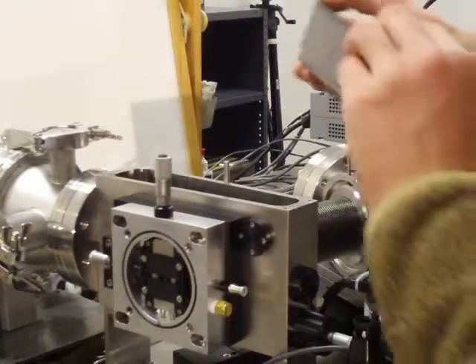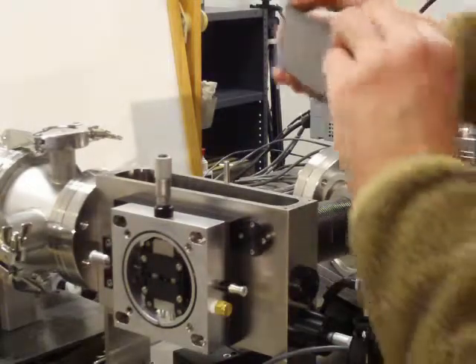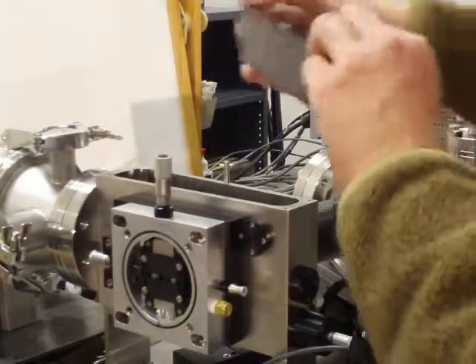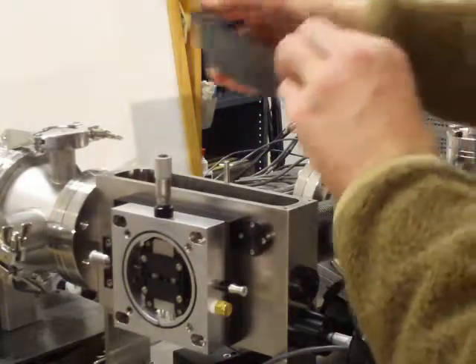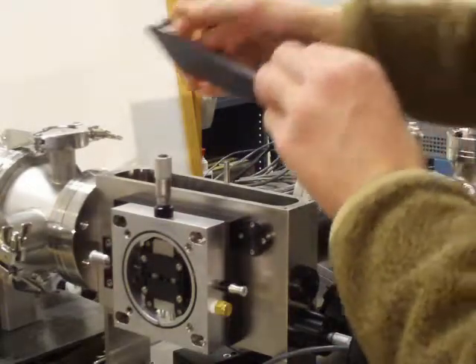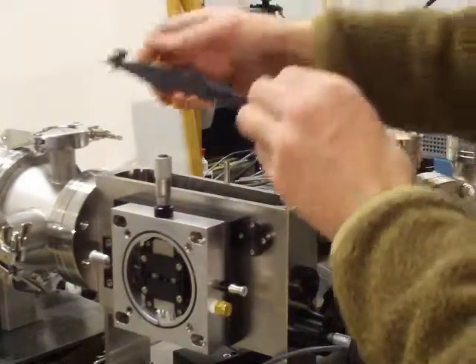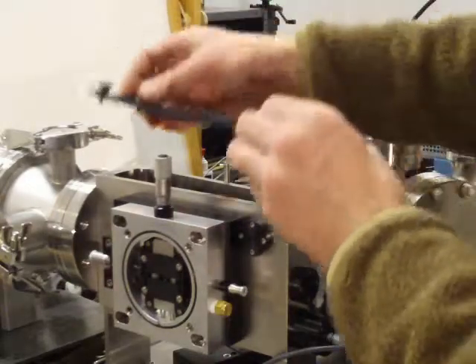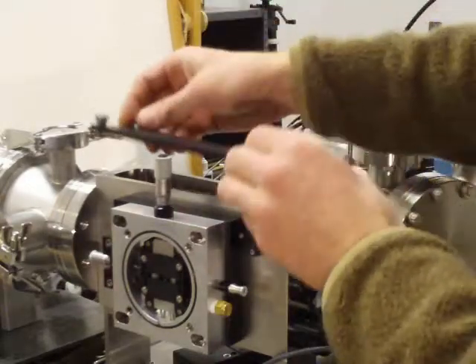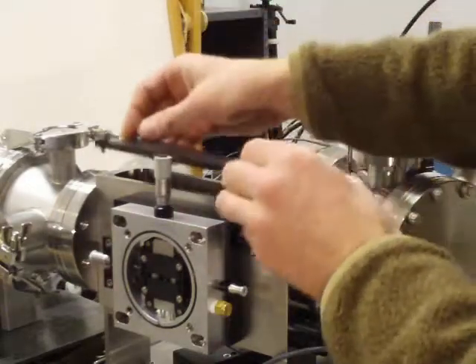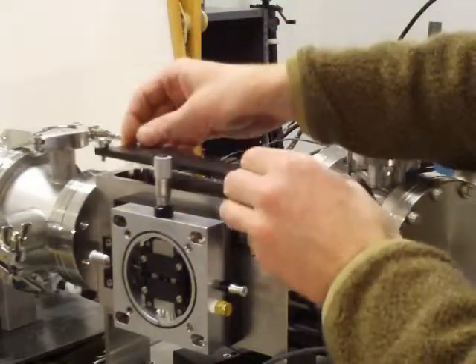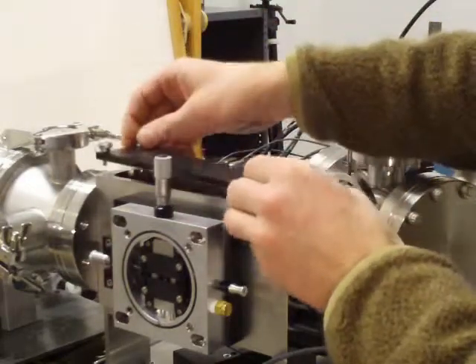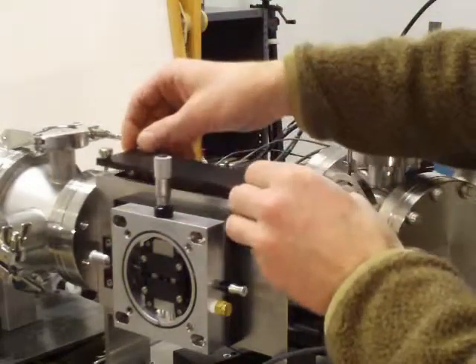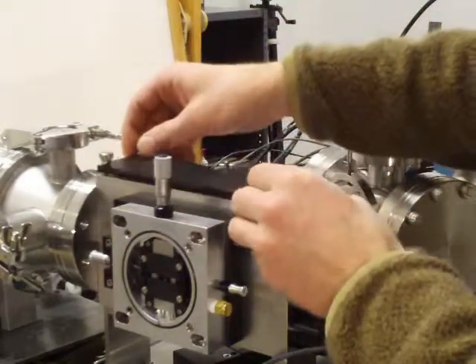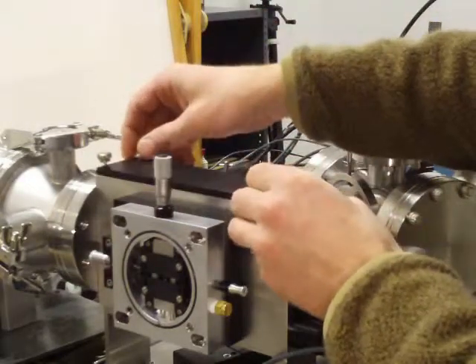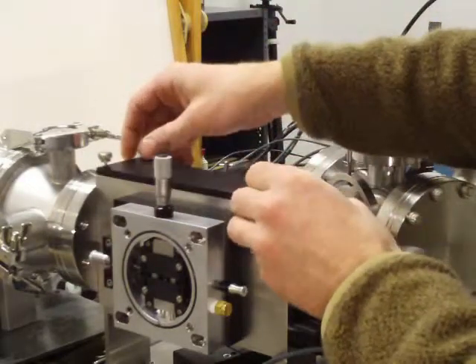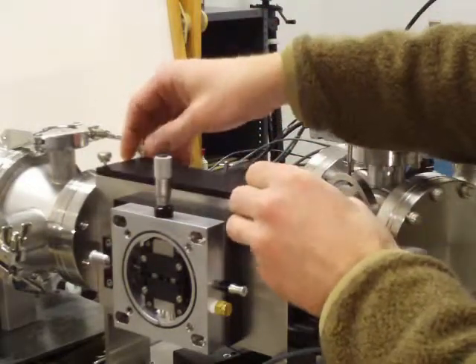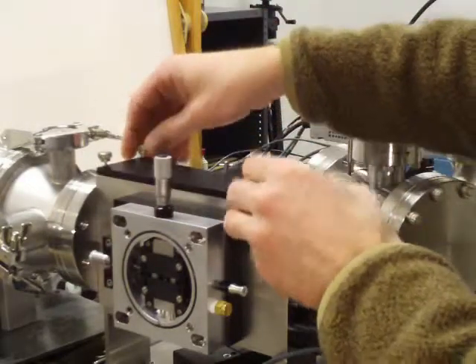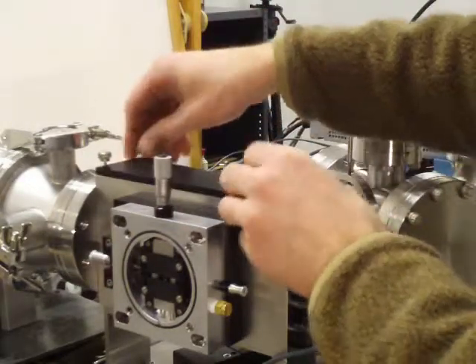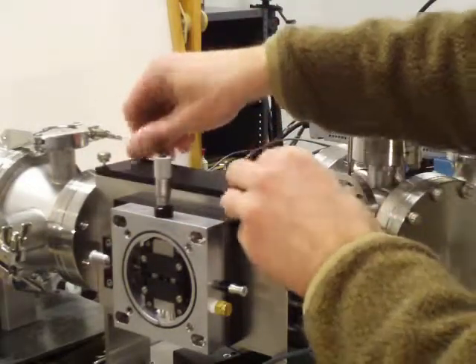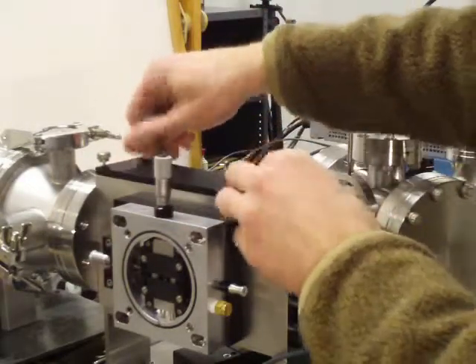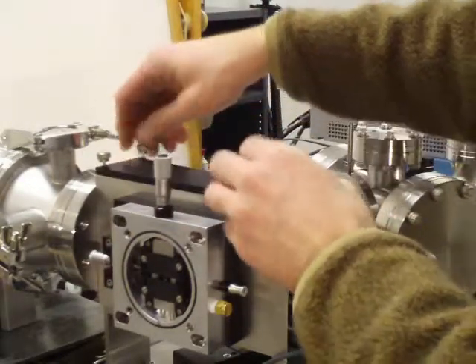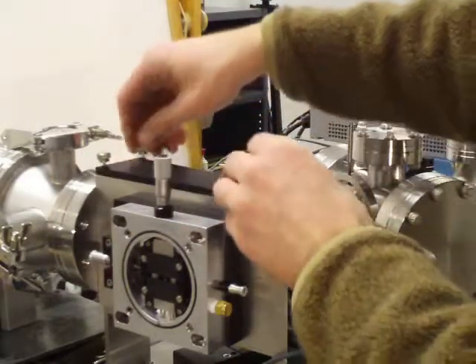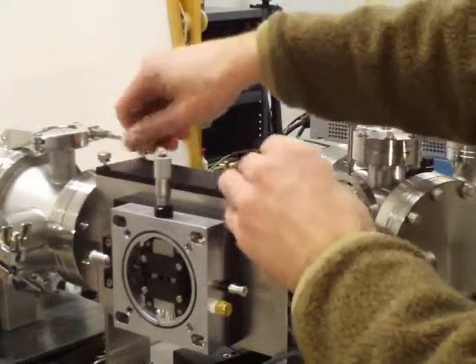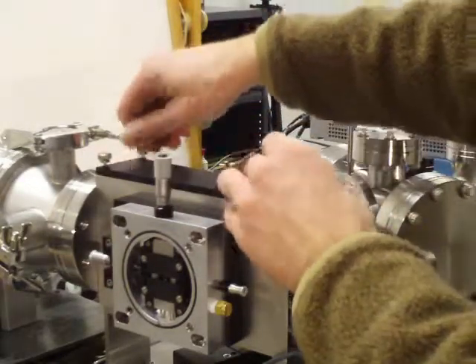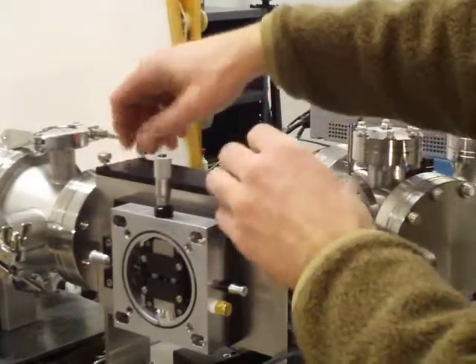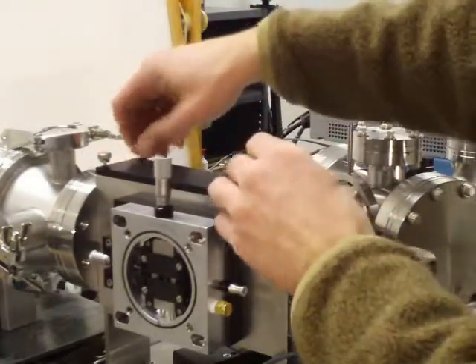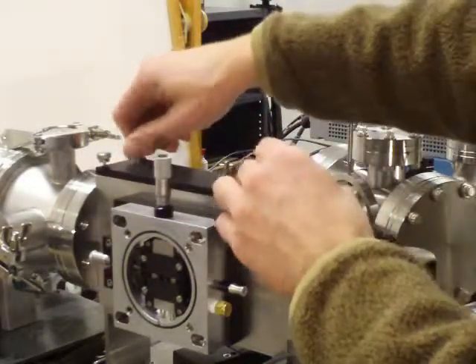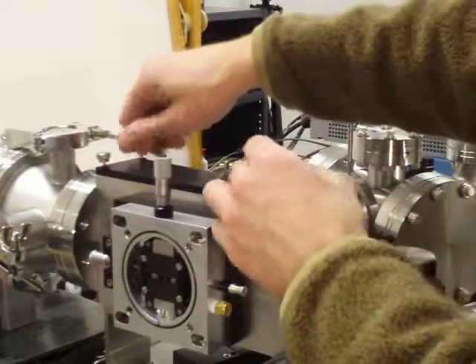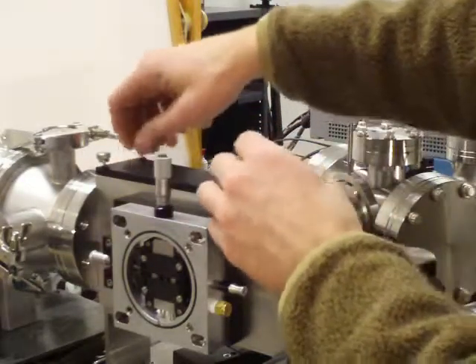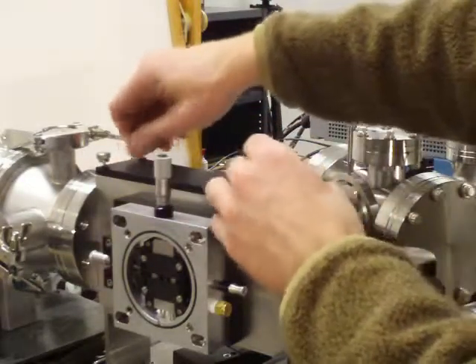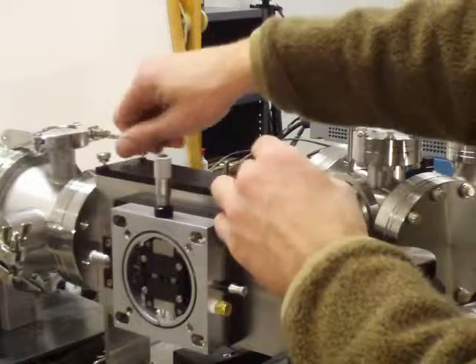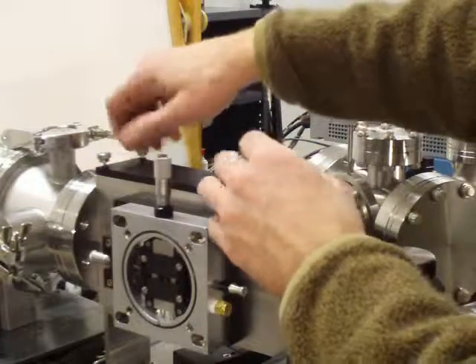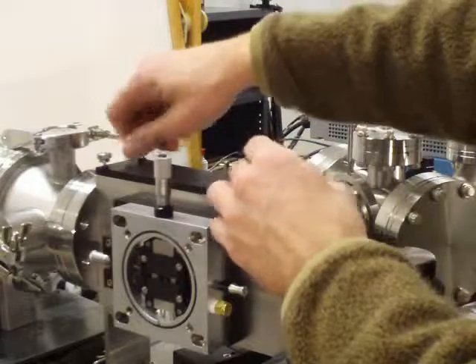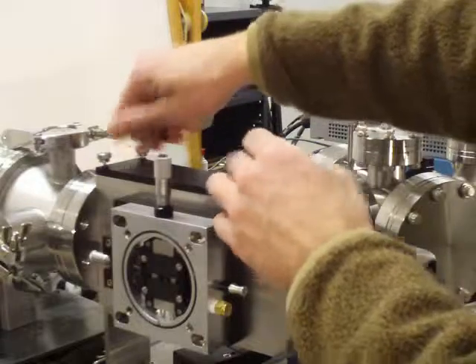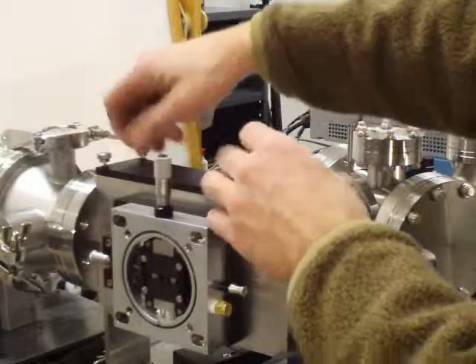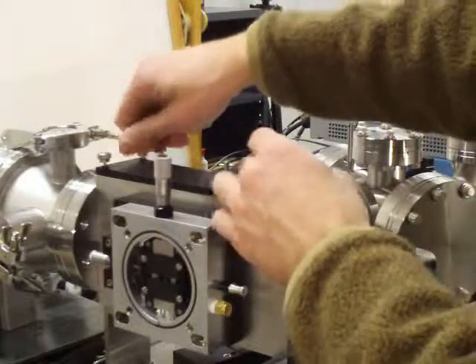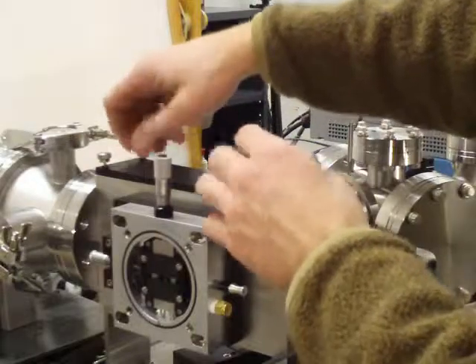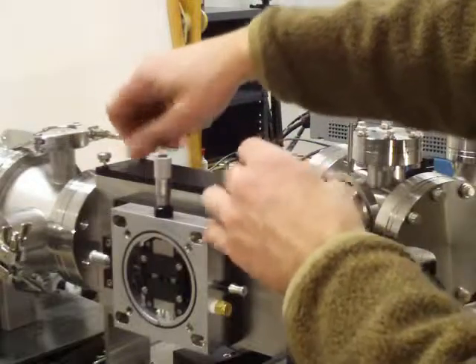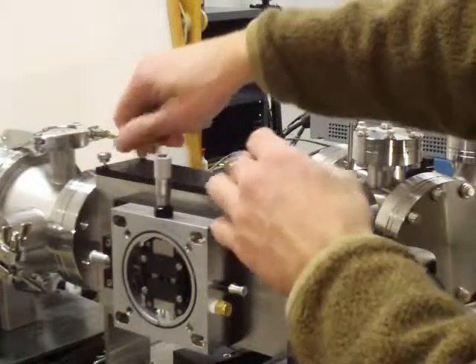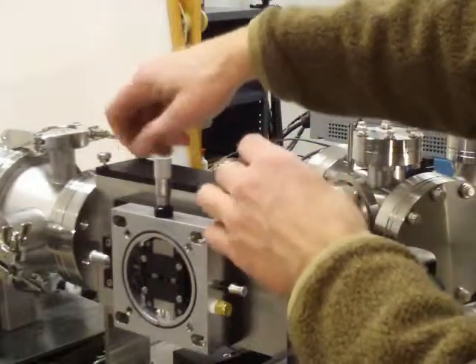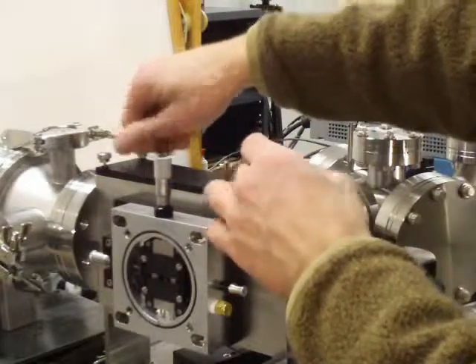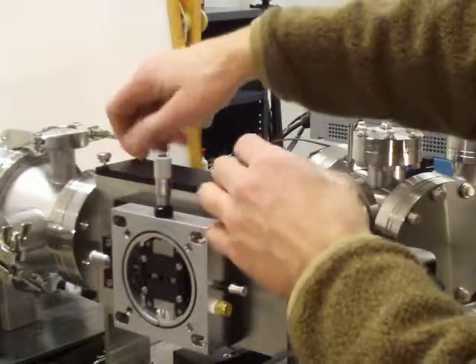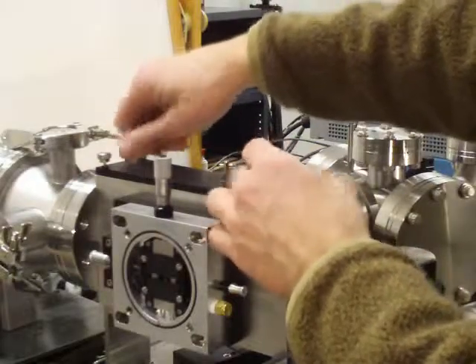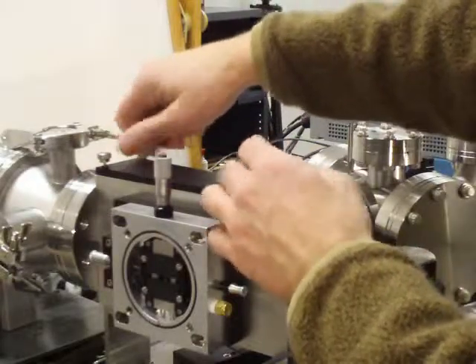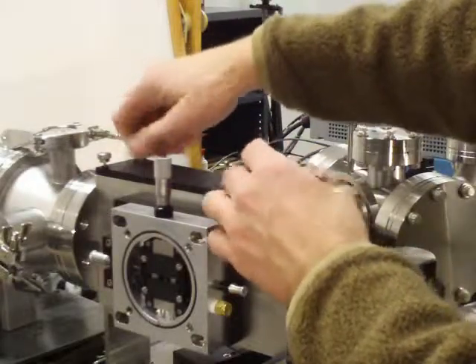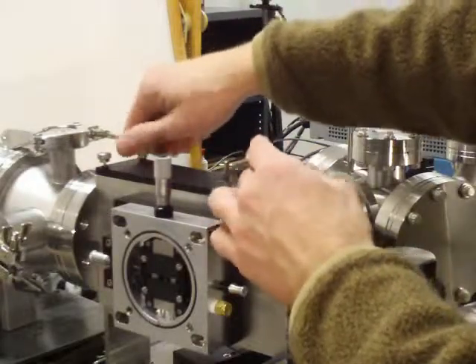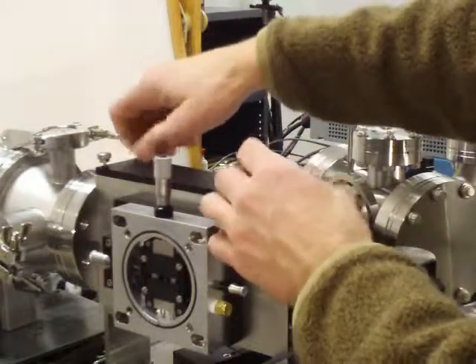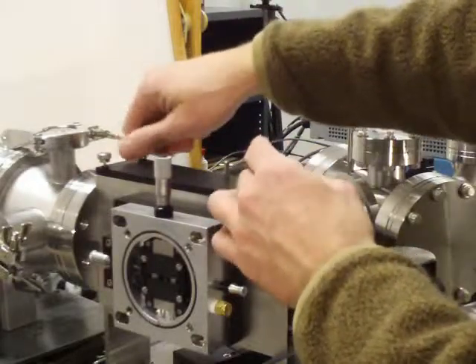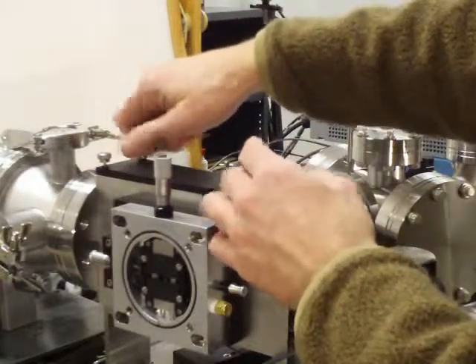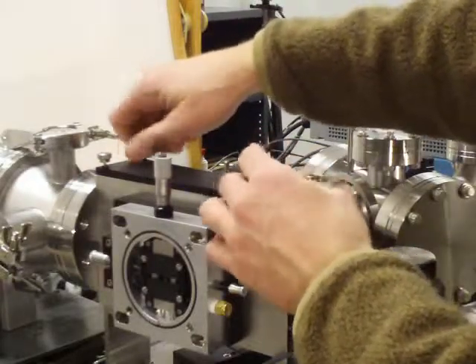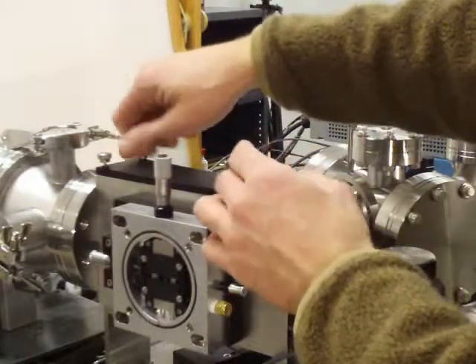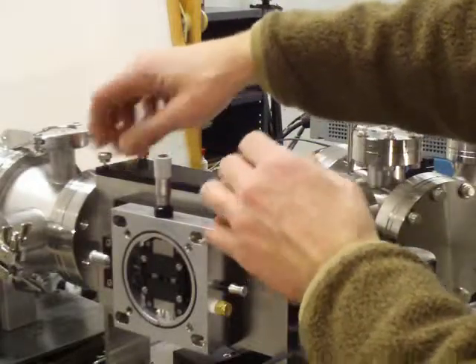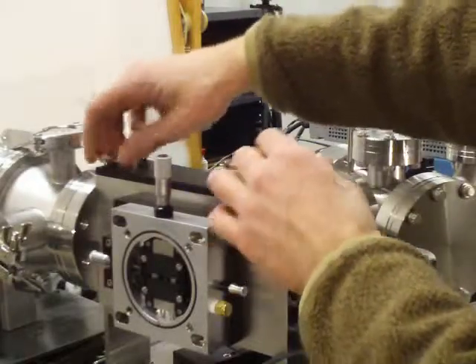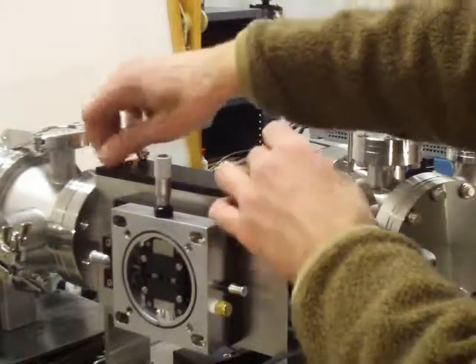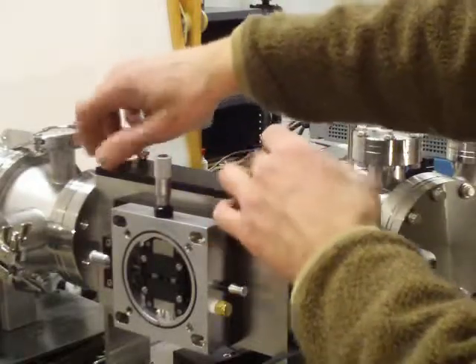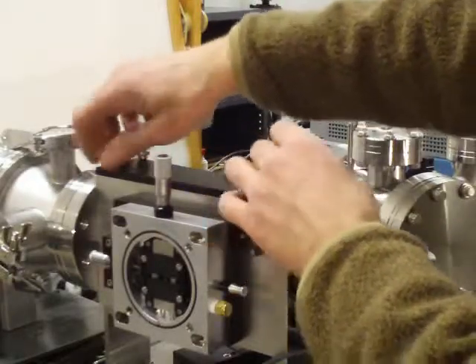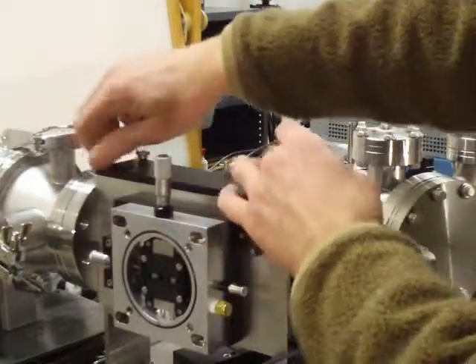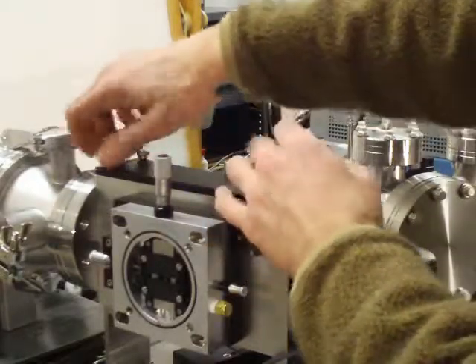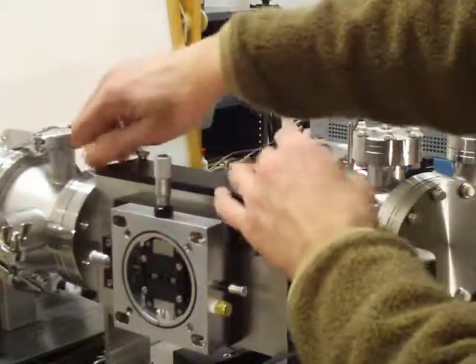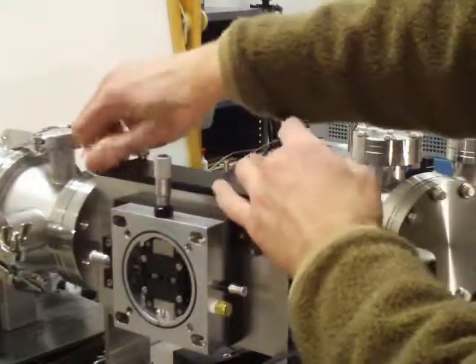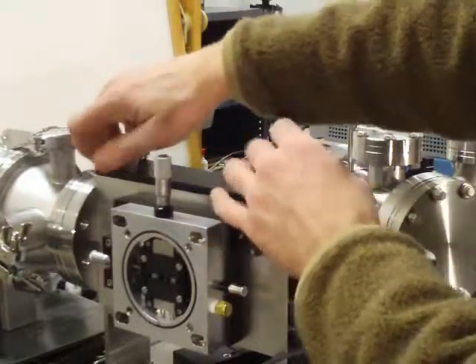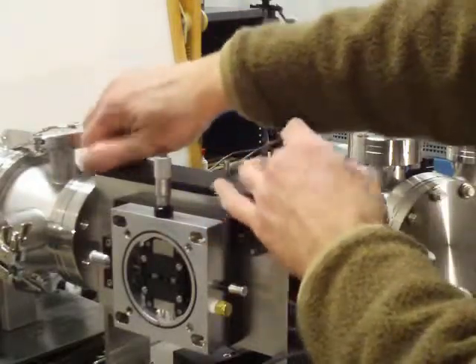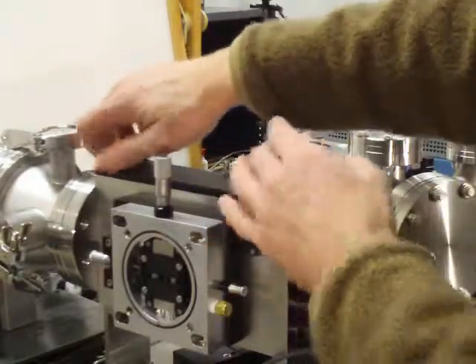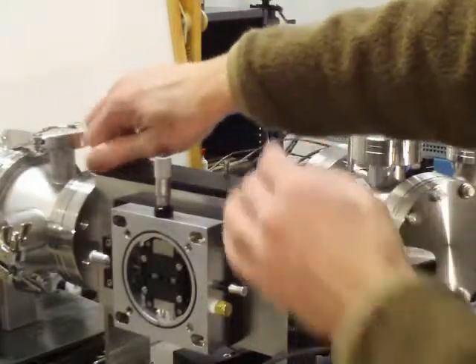We can close the cover again. If we were pumping today, we could pump down already. That's as simple as it is.